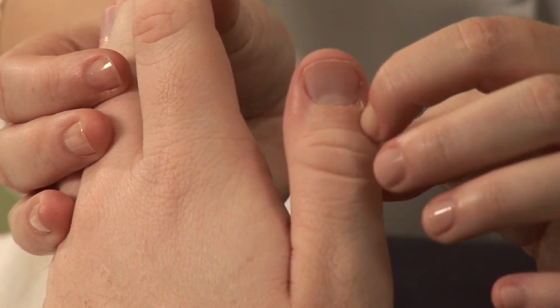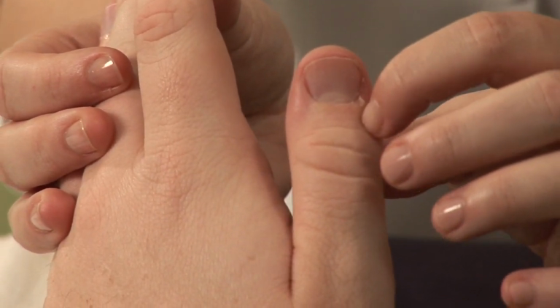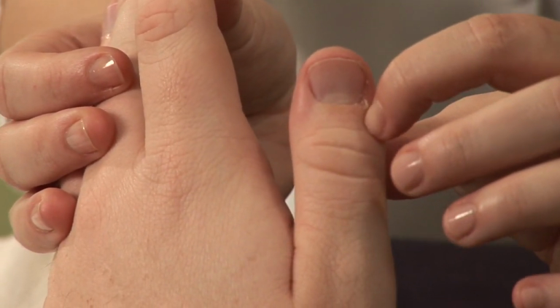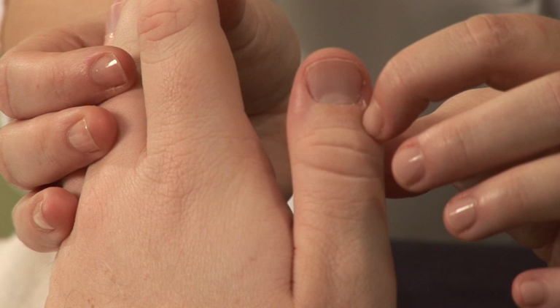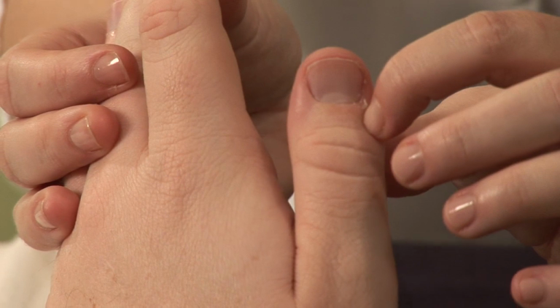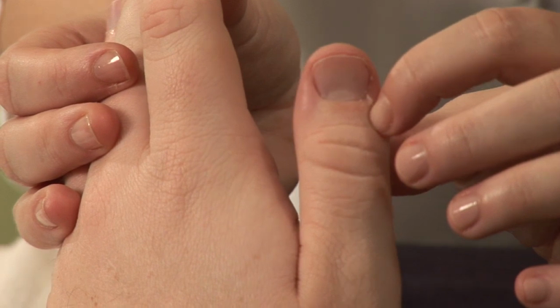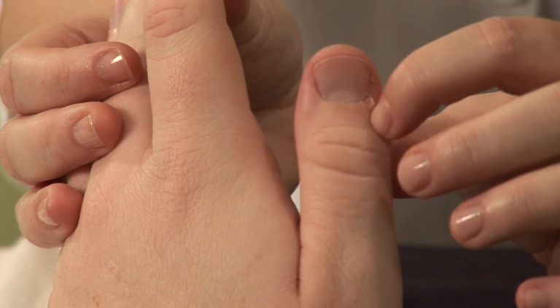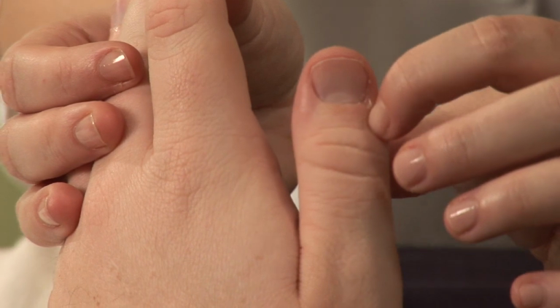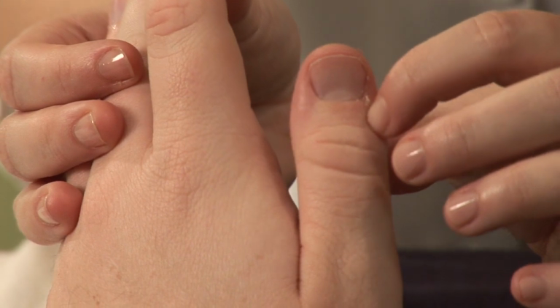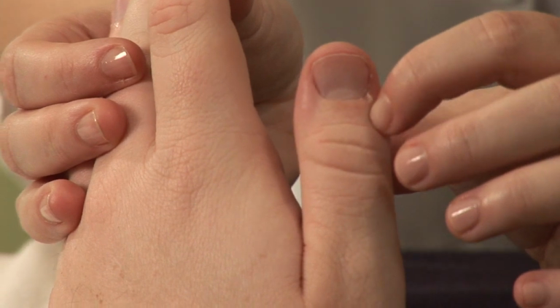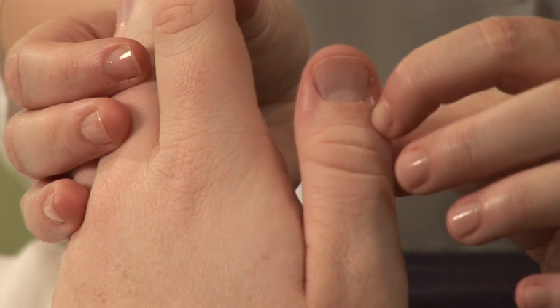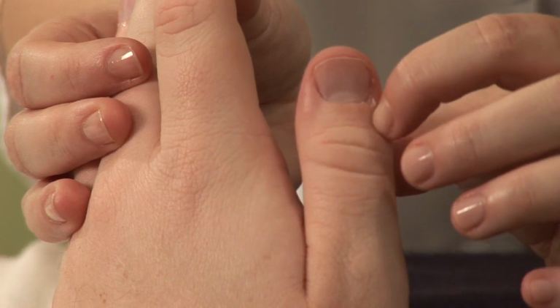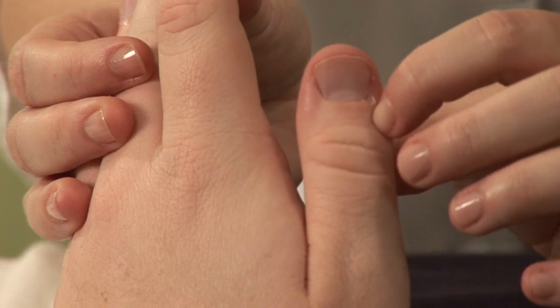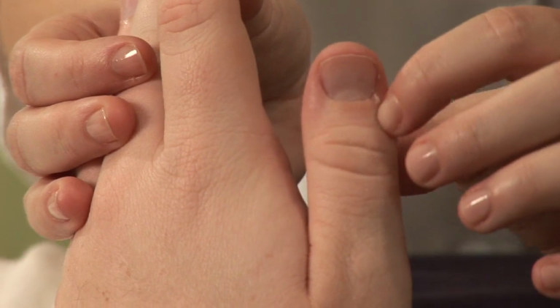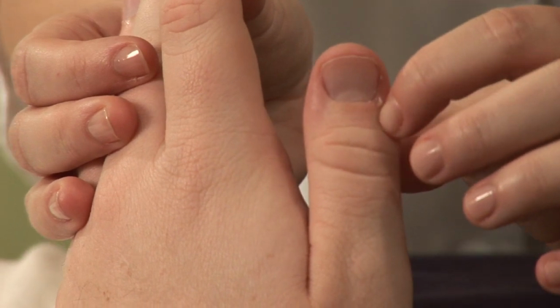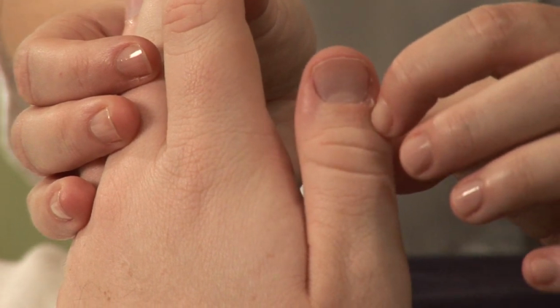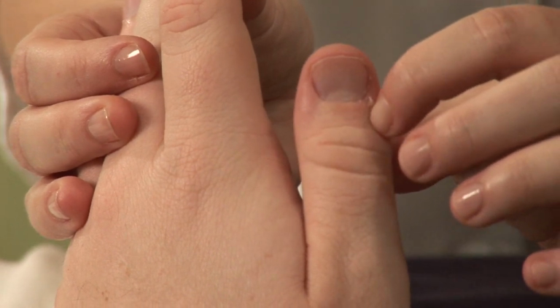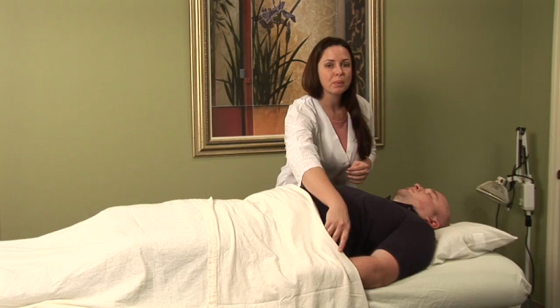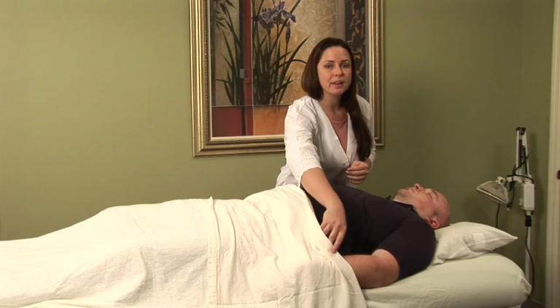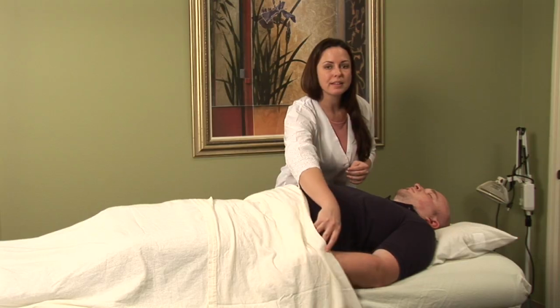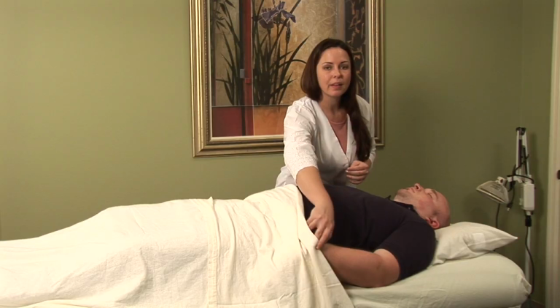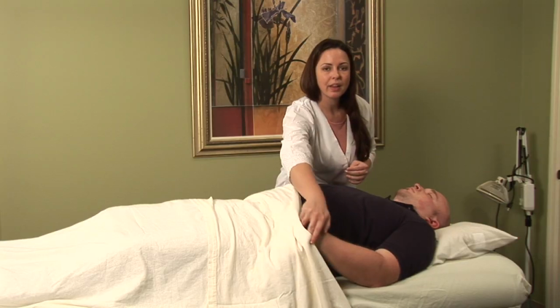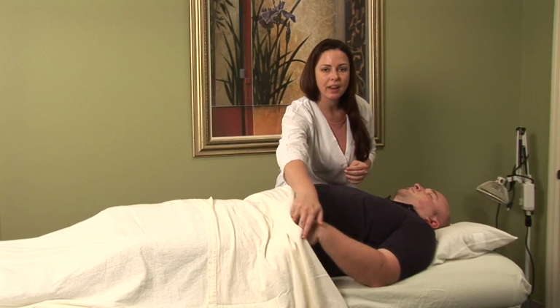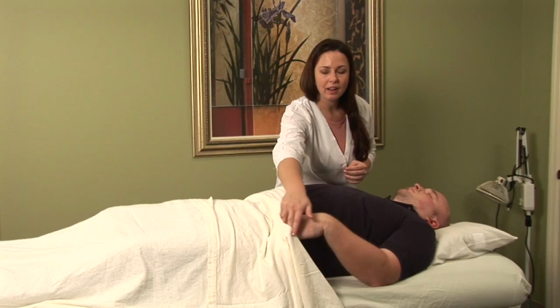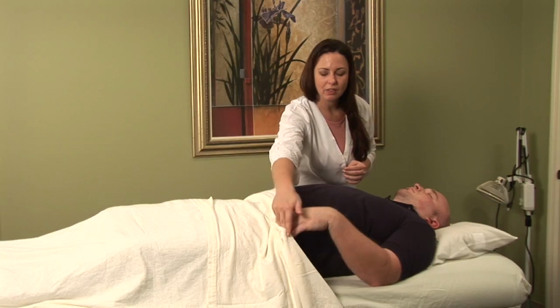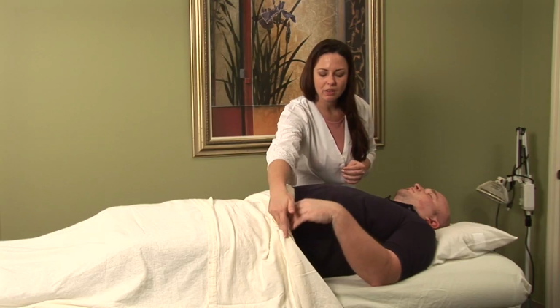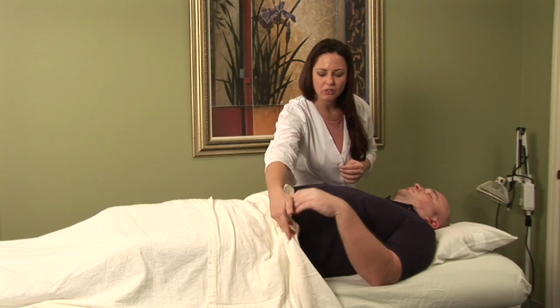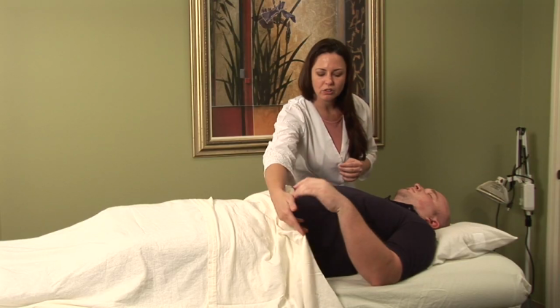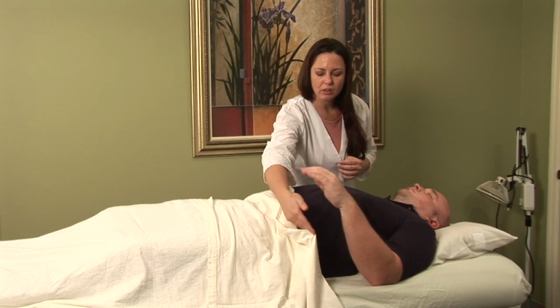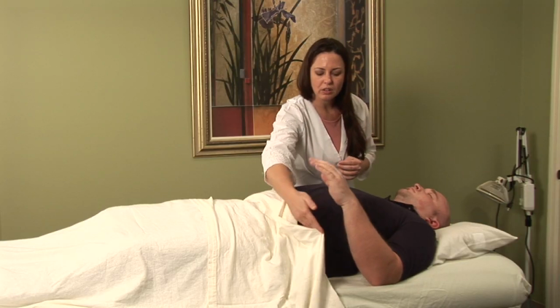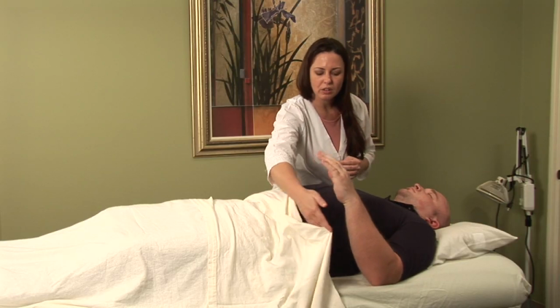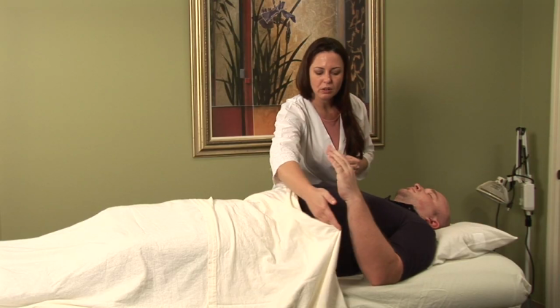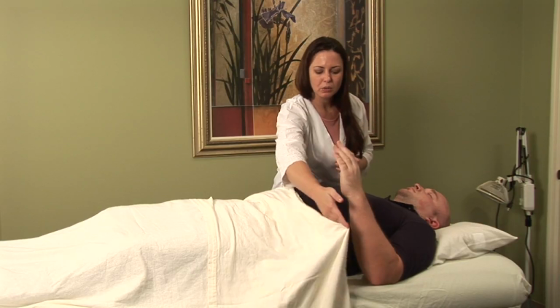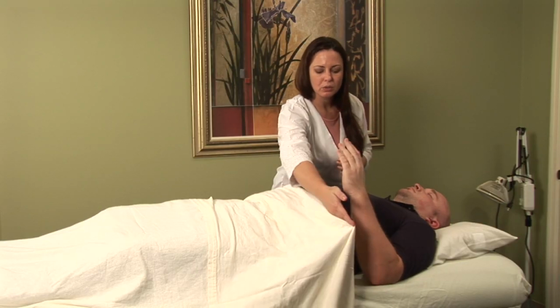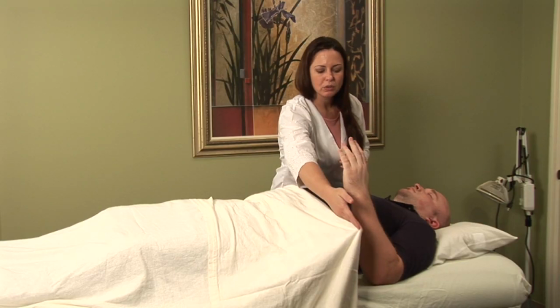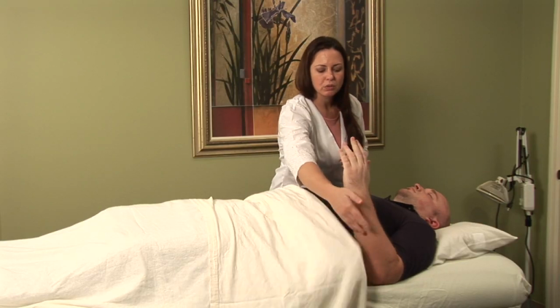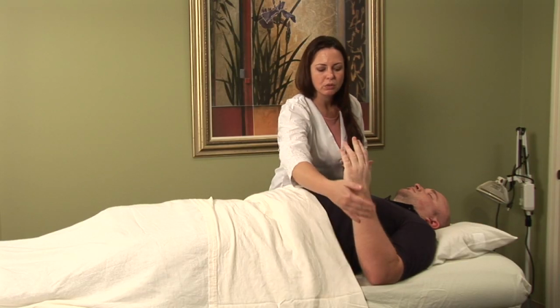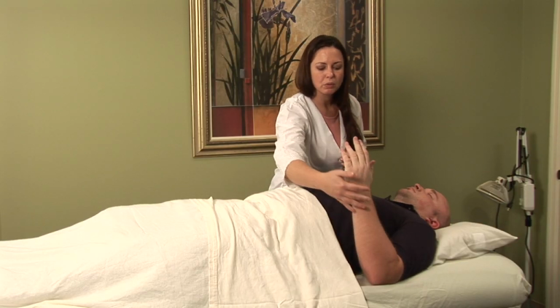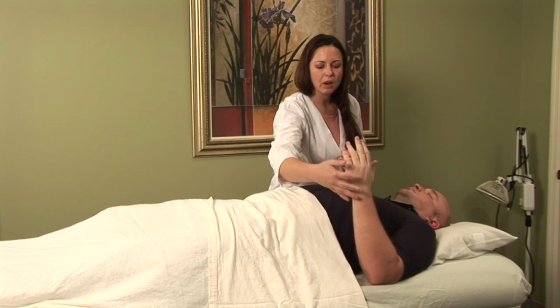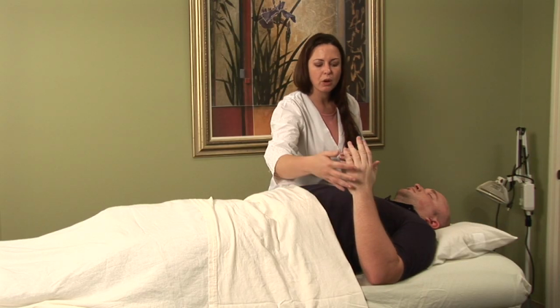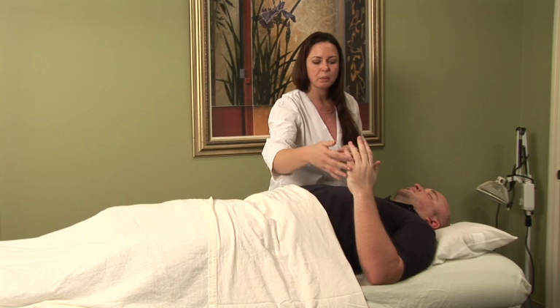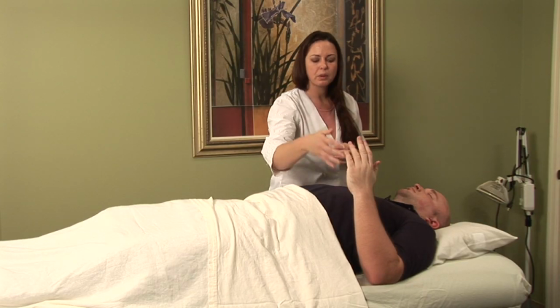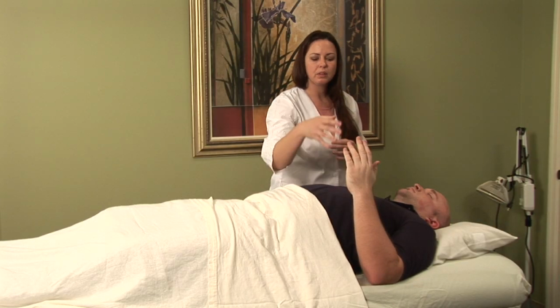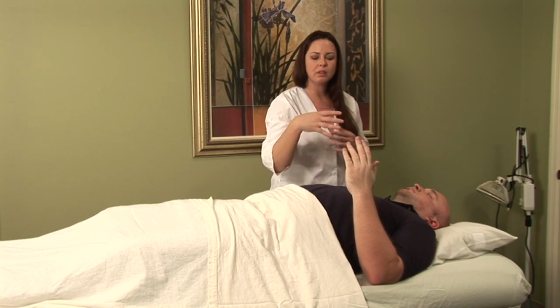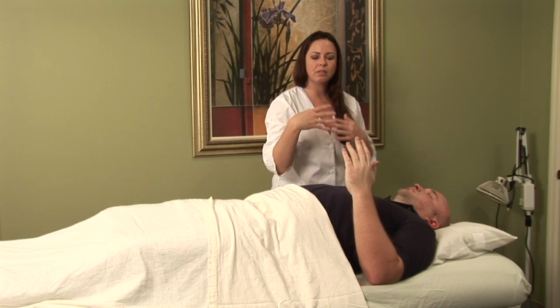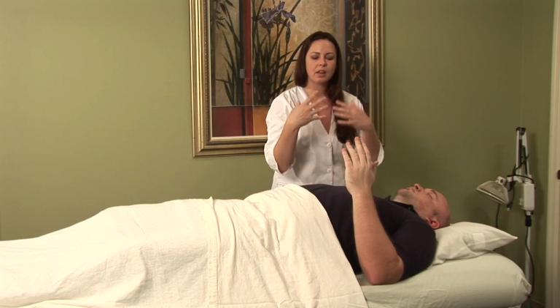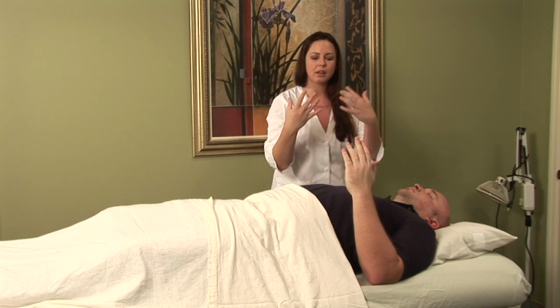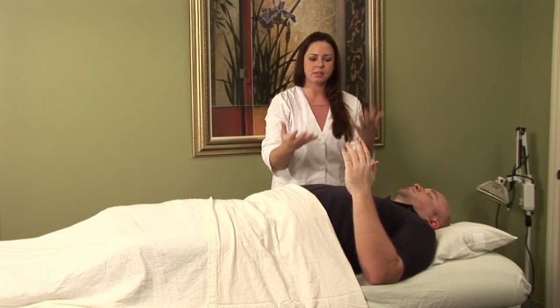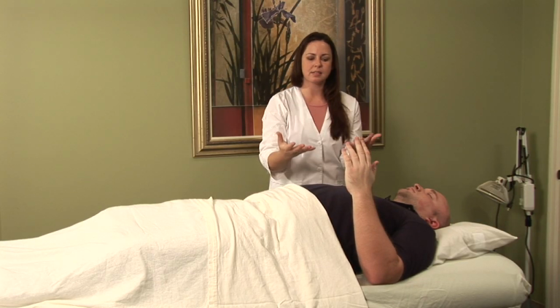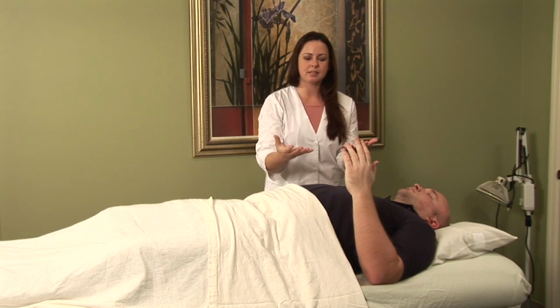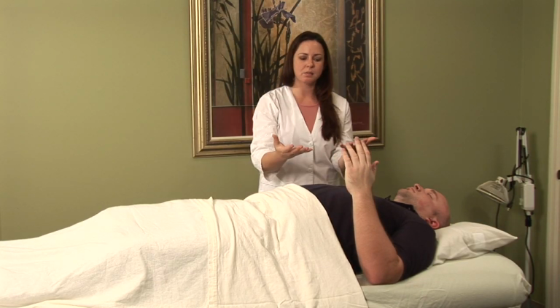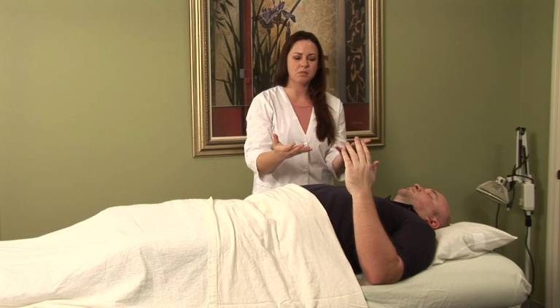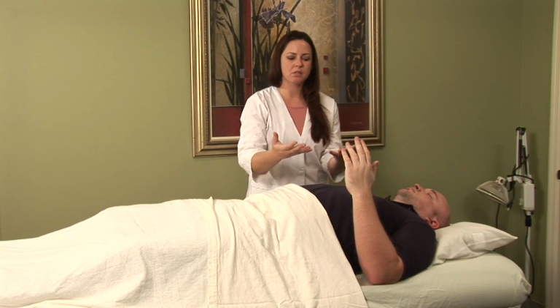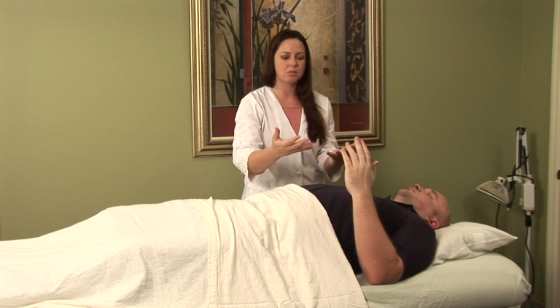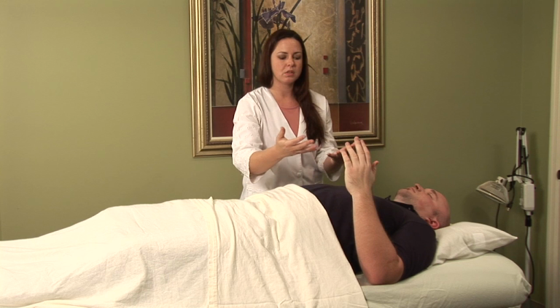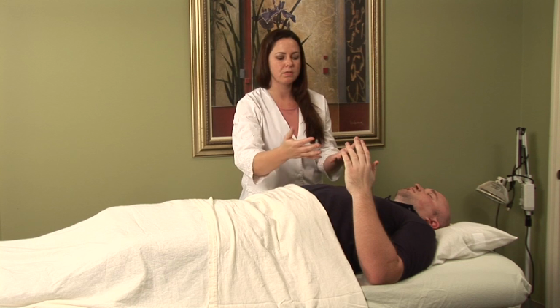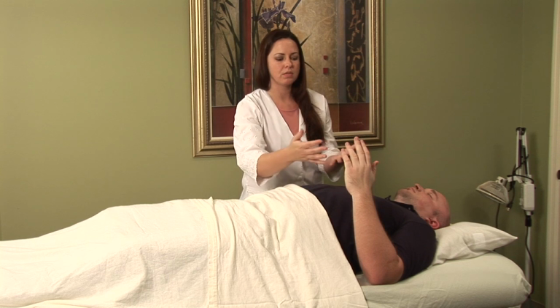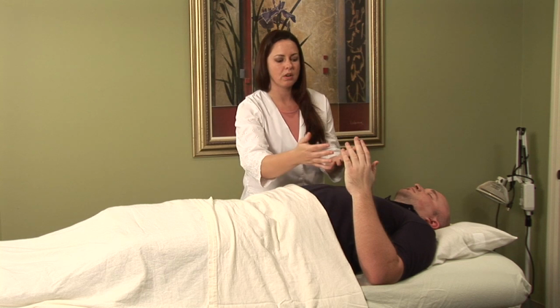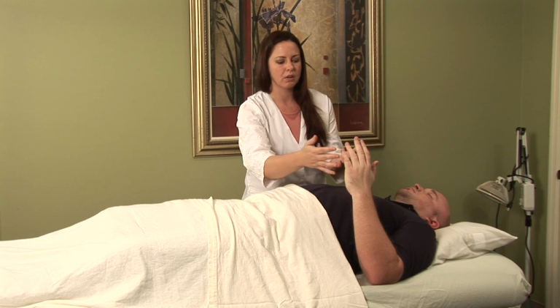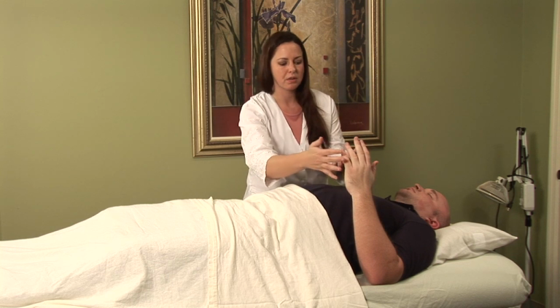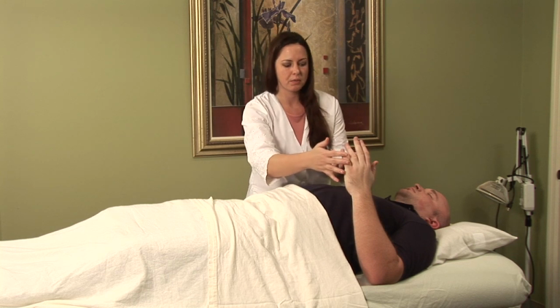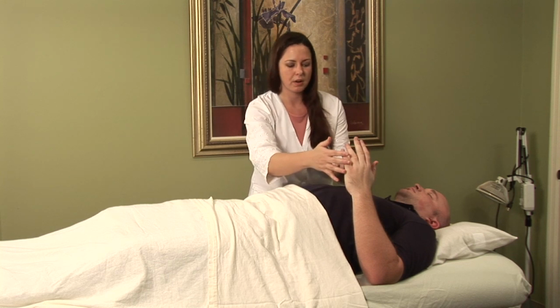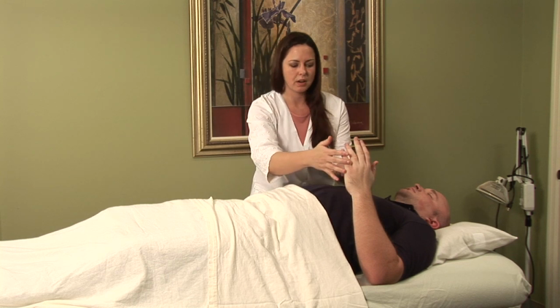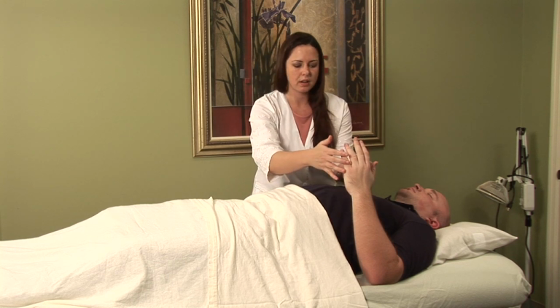I'm going to show you some local points on the hand that you can use to help alleviate the symptoms of the arthritis.